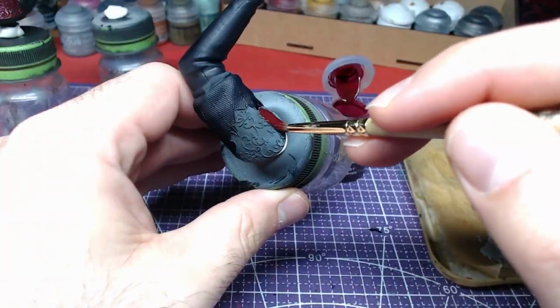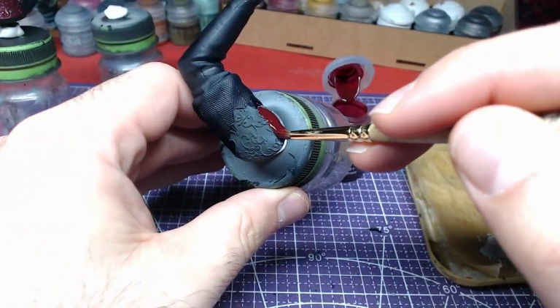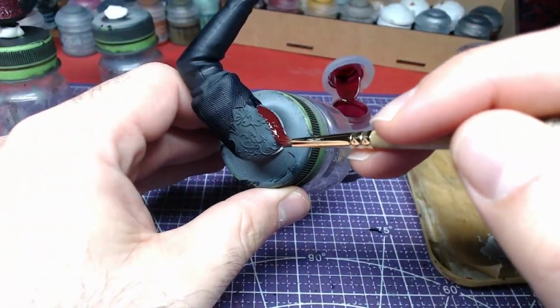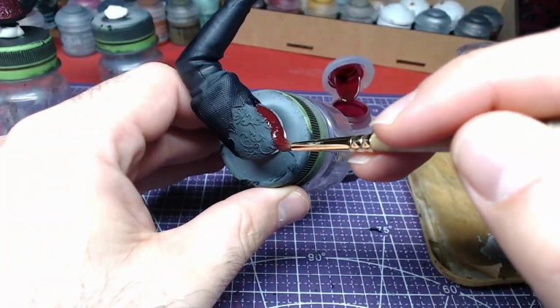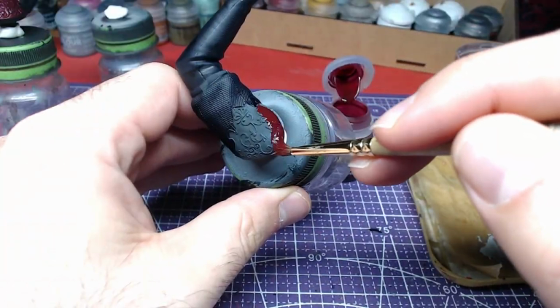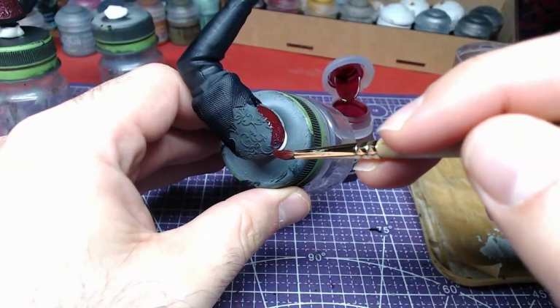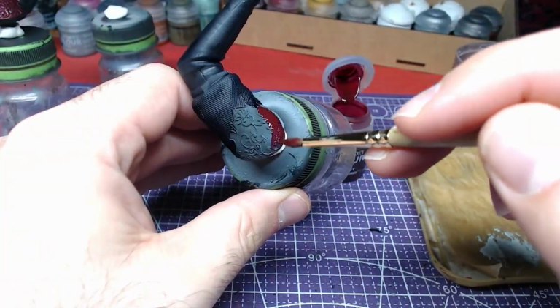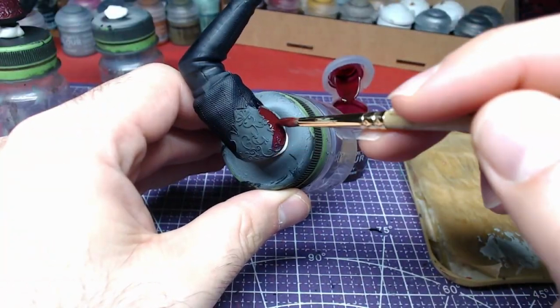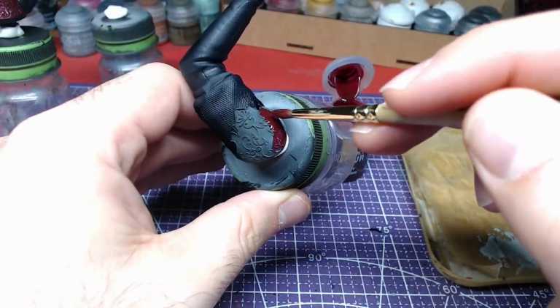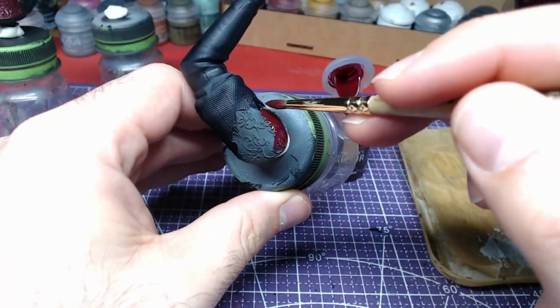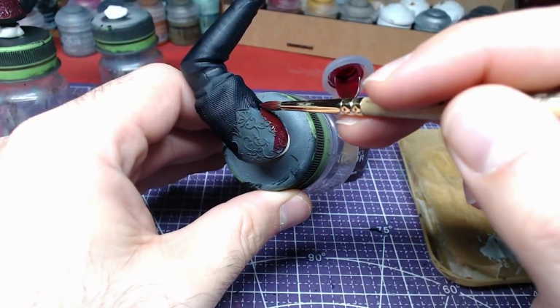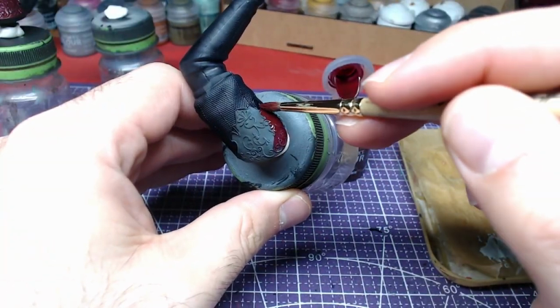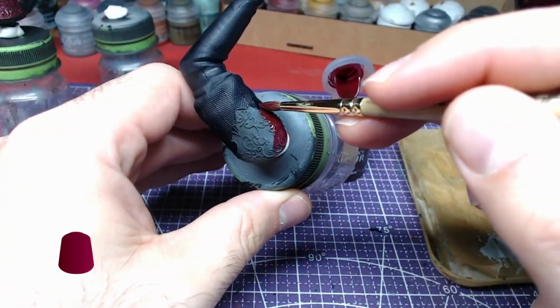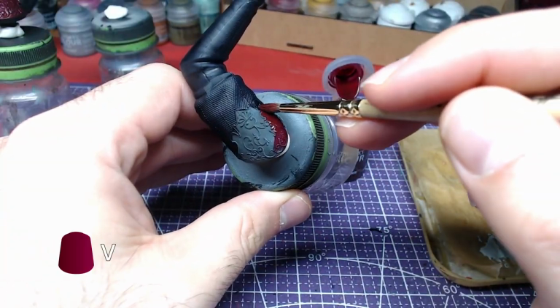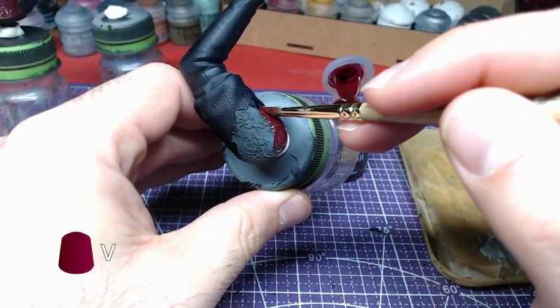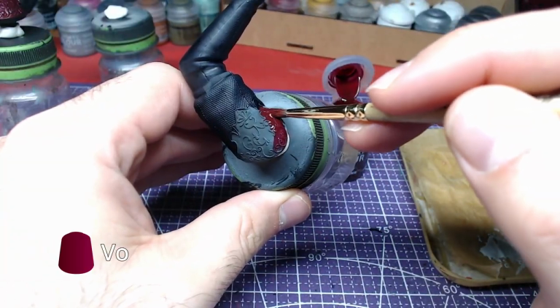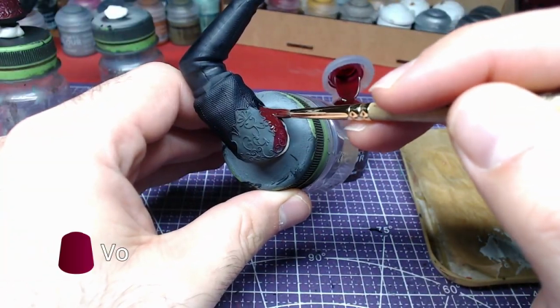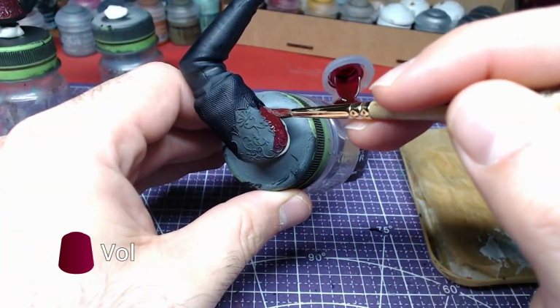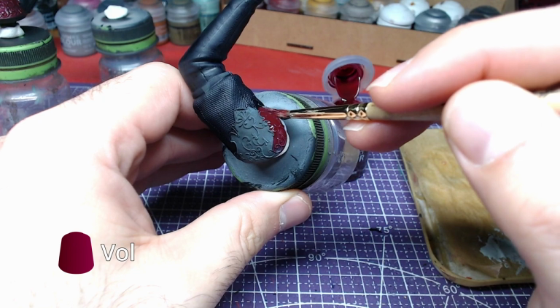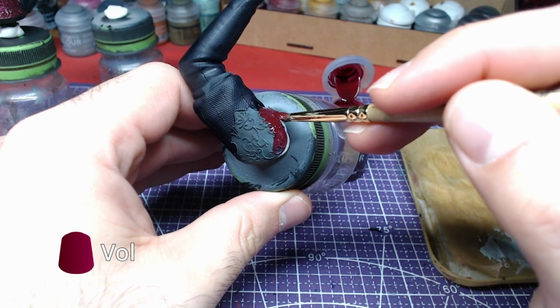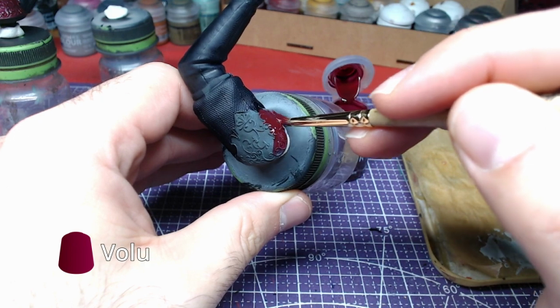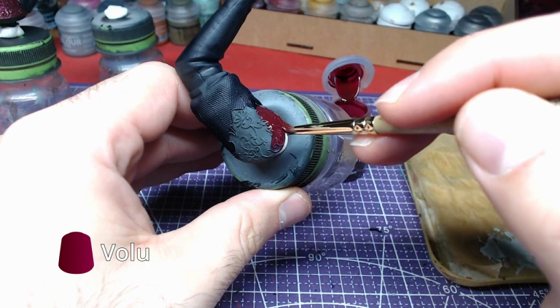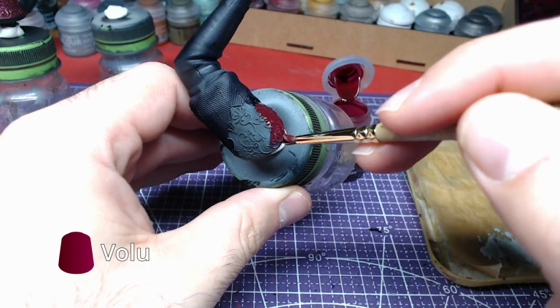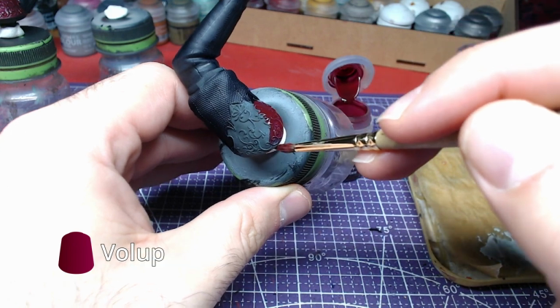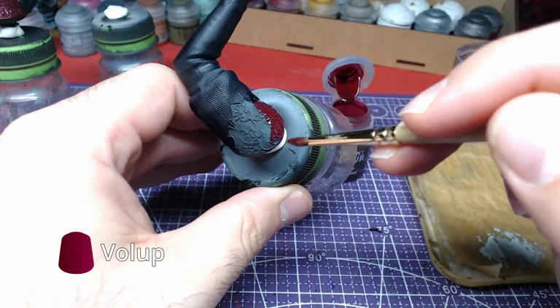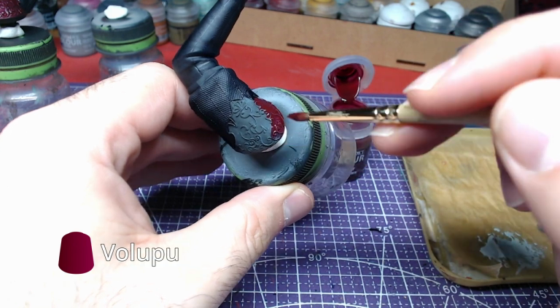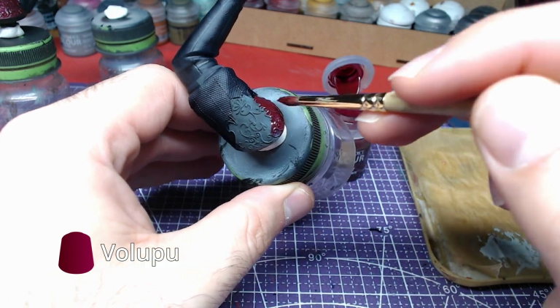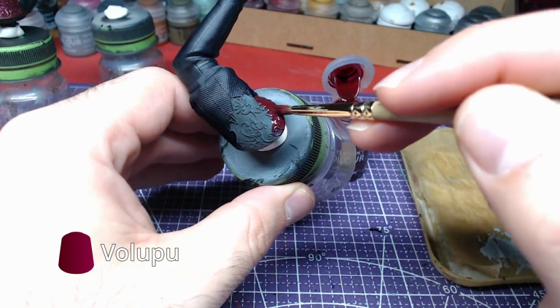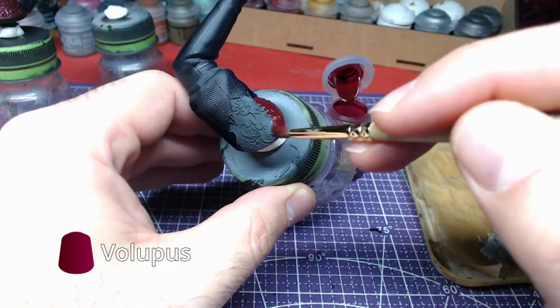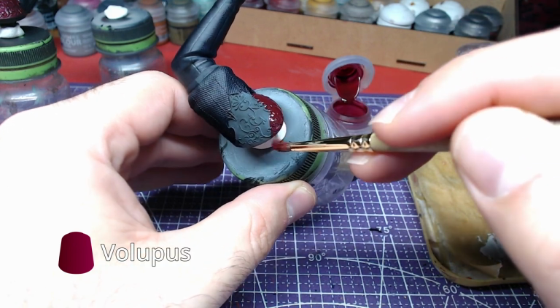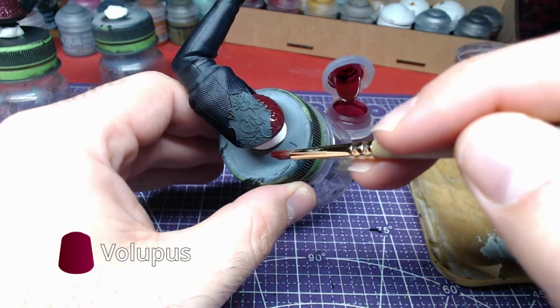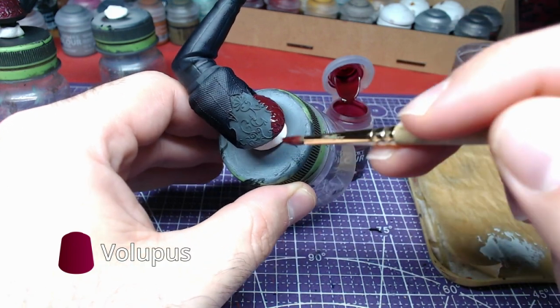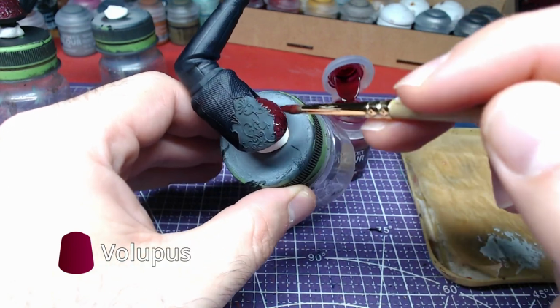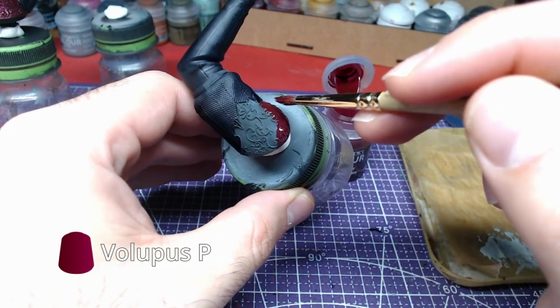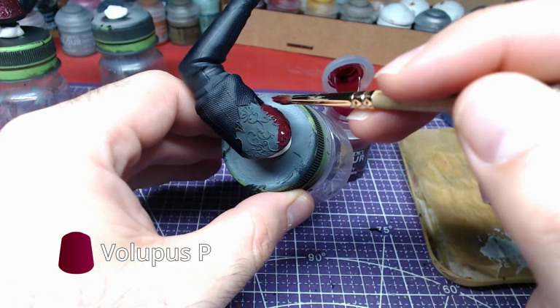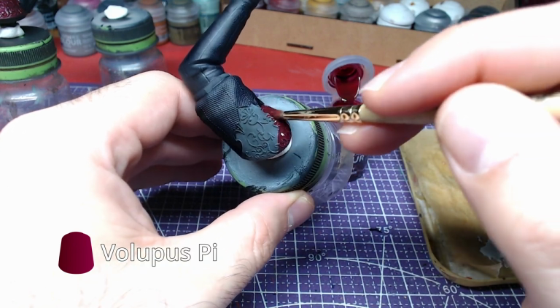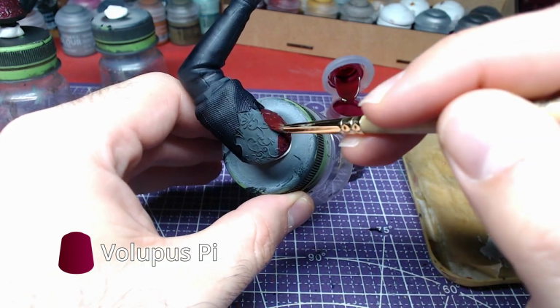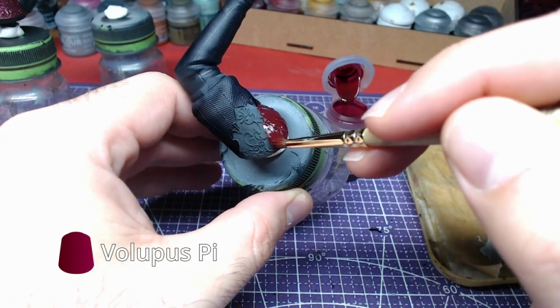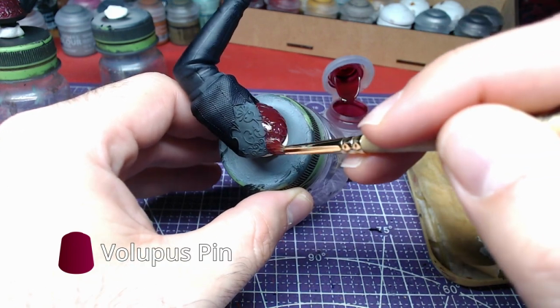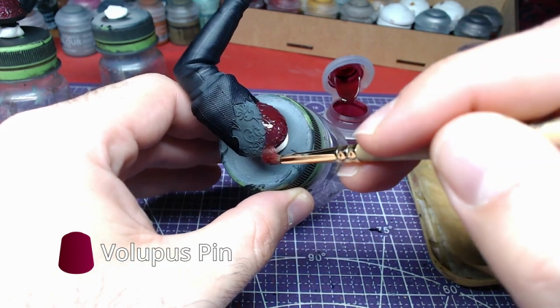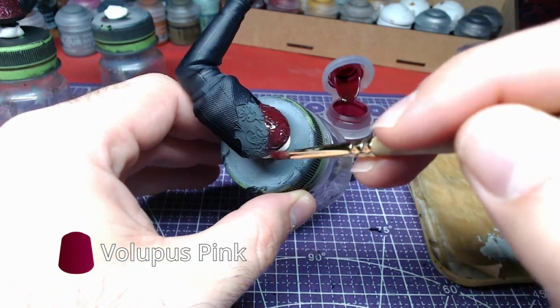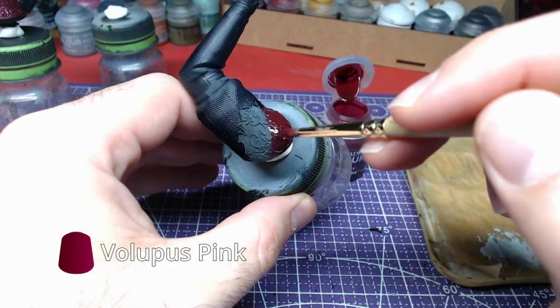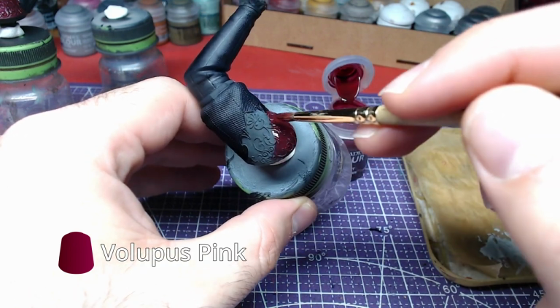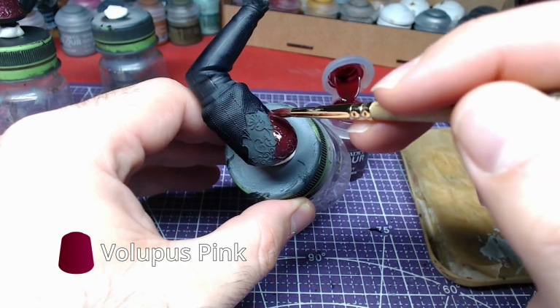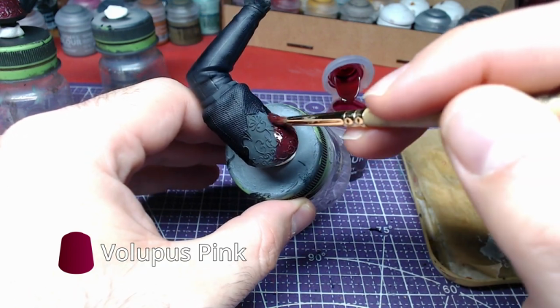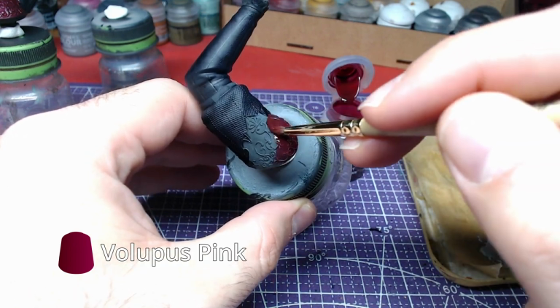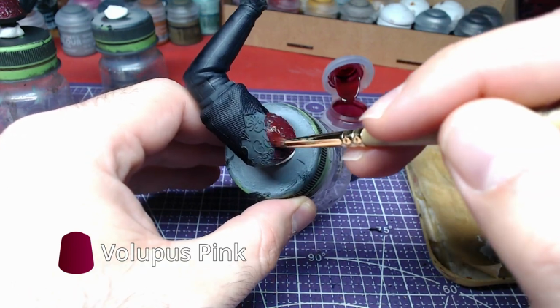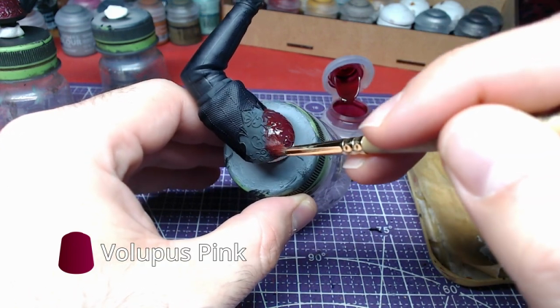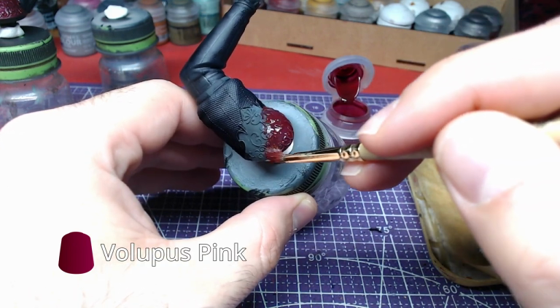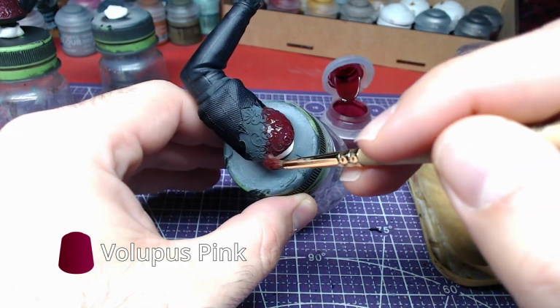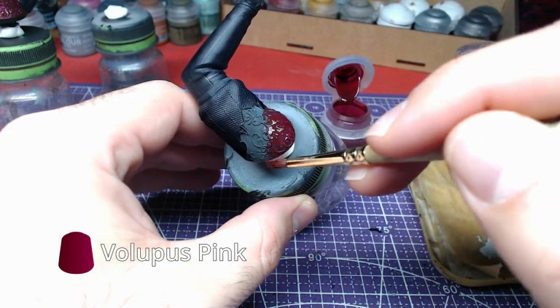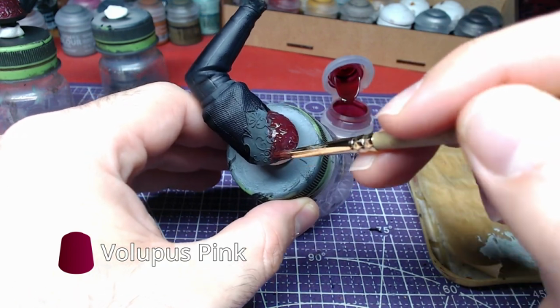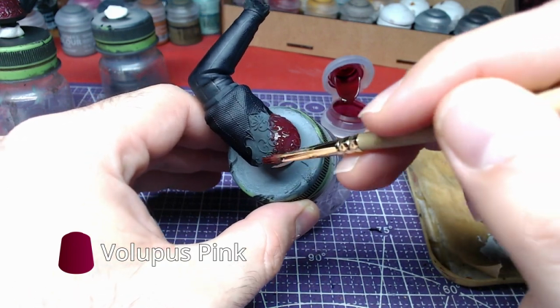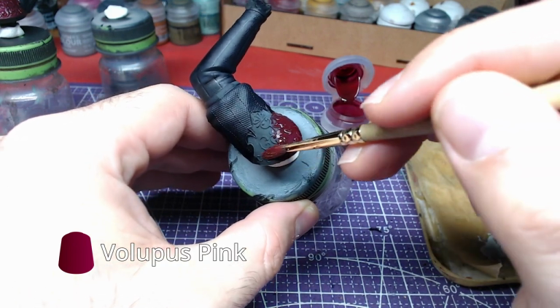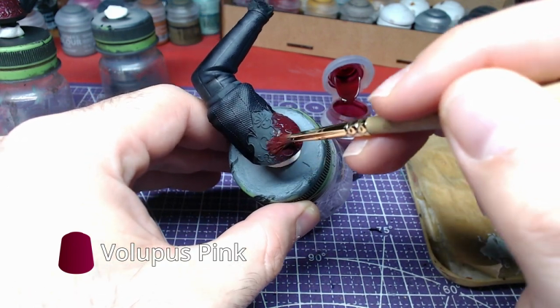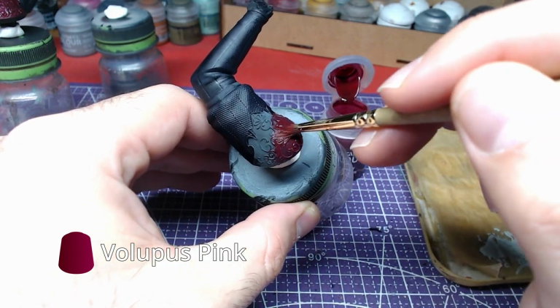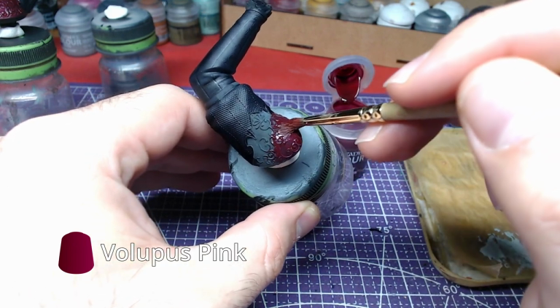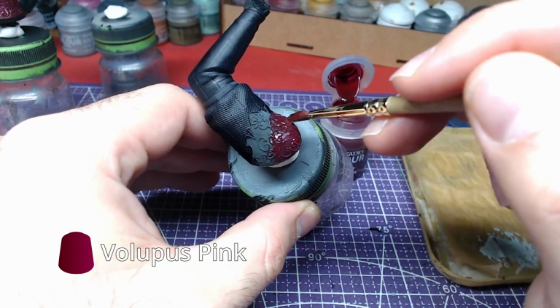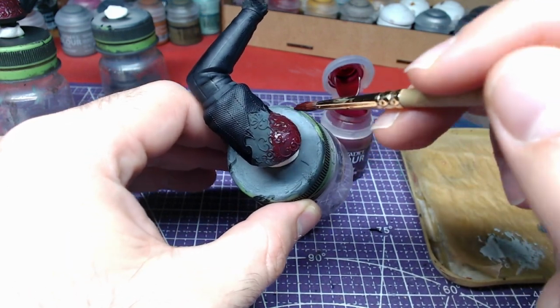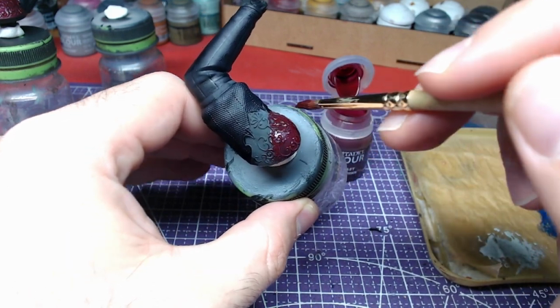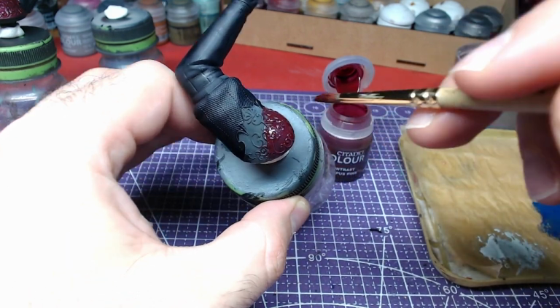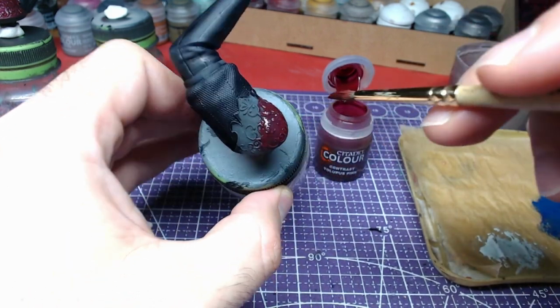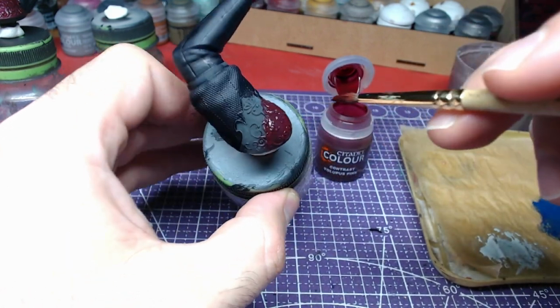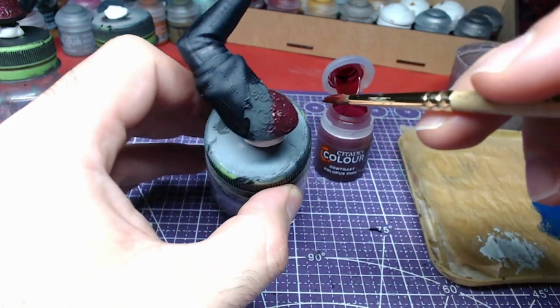On the shoulder area we will use Volupus Pink. Use enough paint to give it a nice coverage.